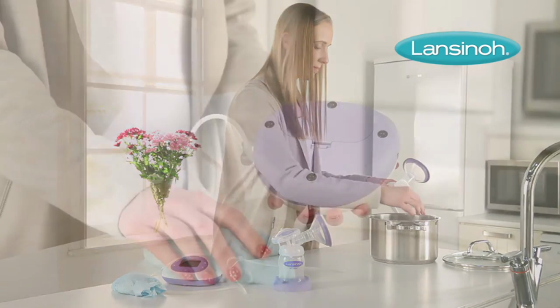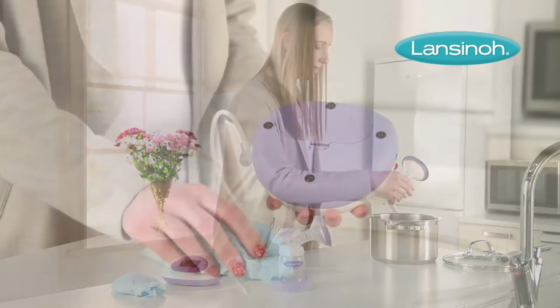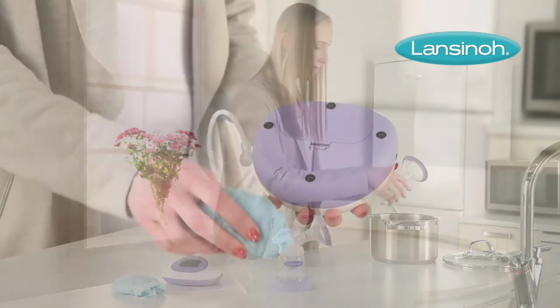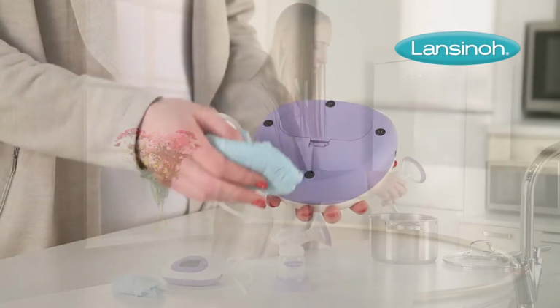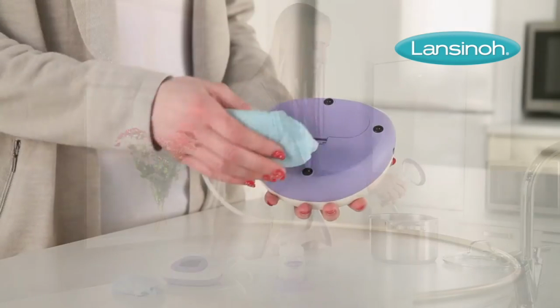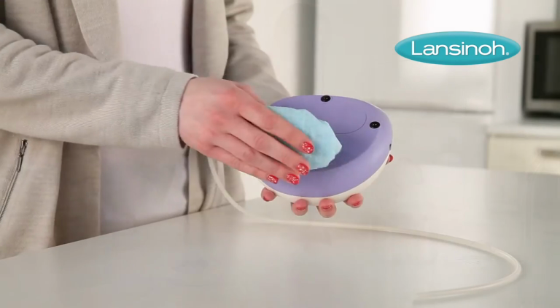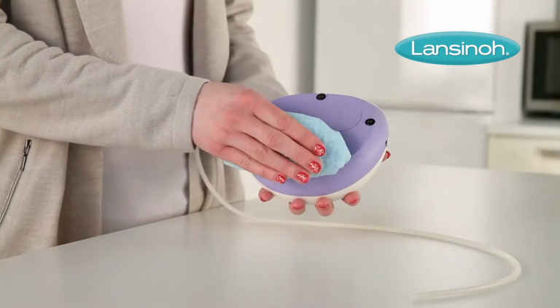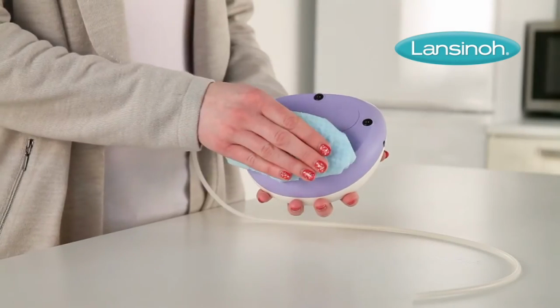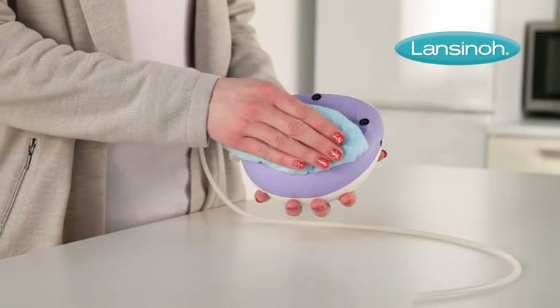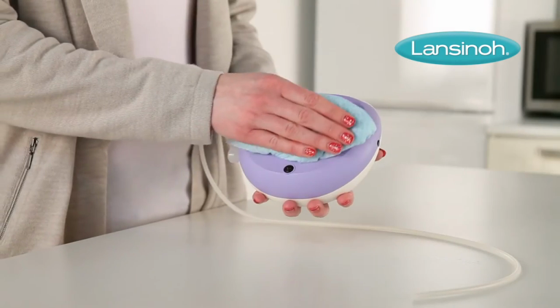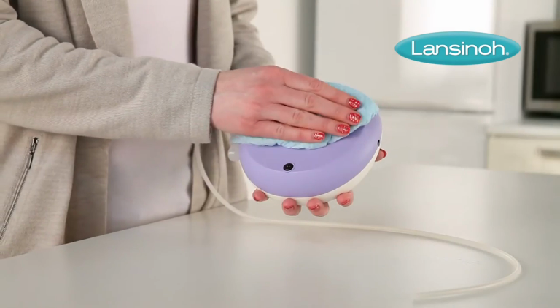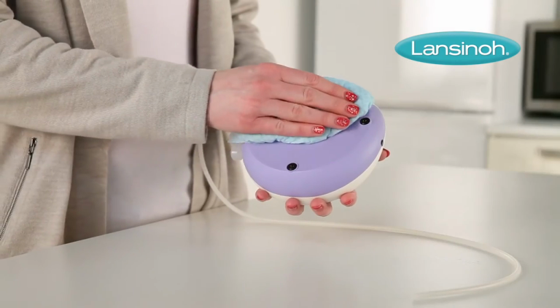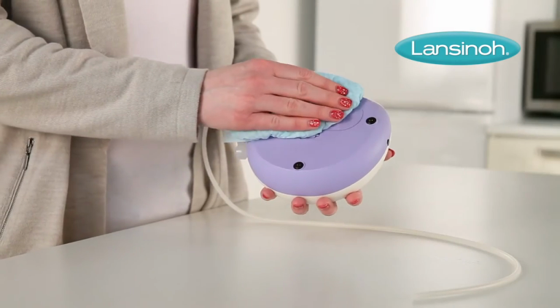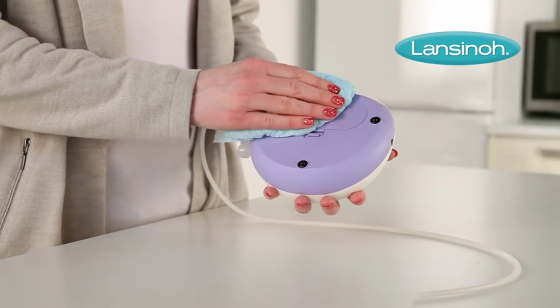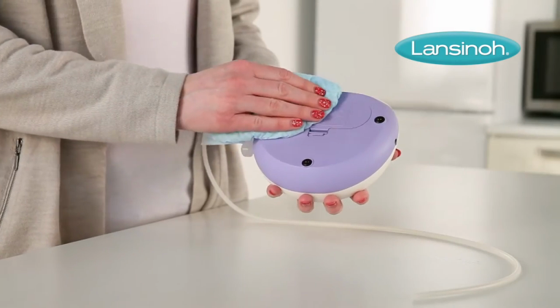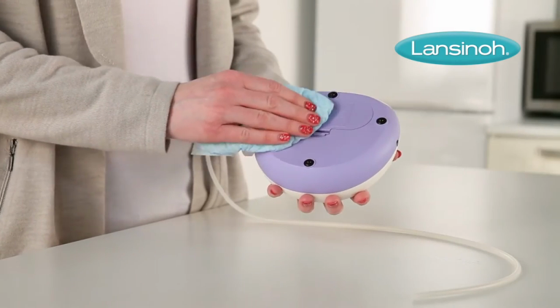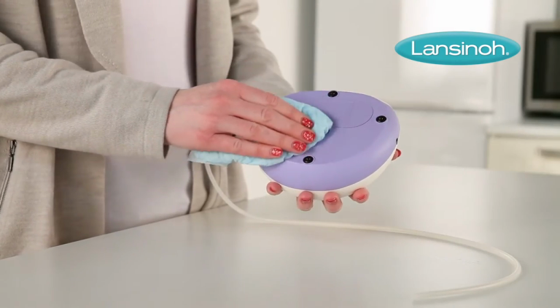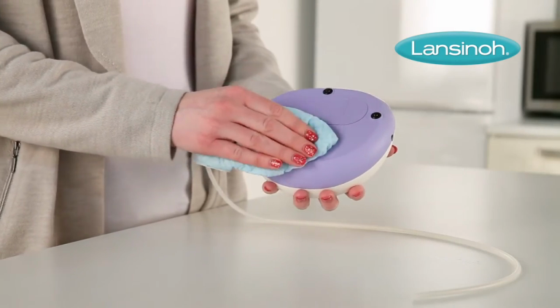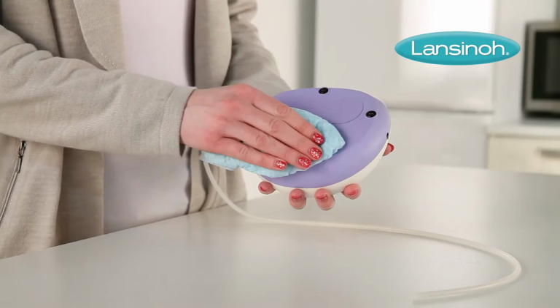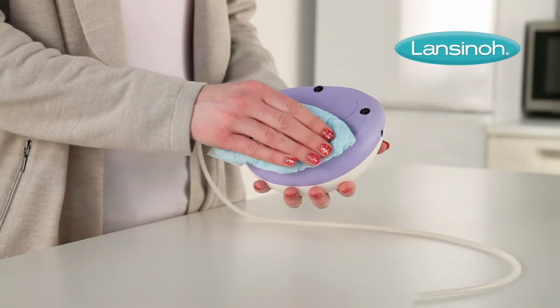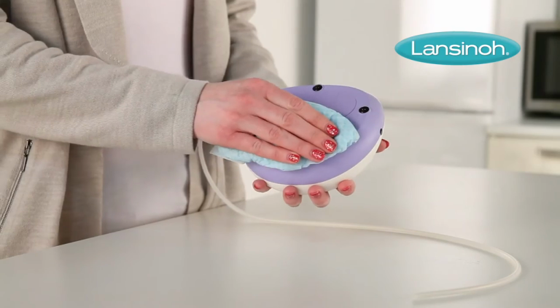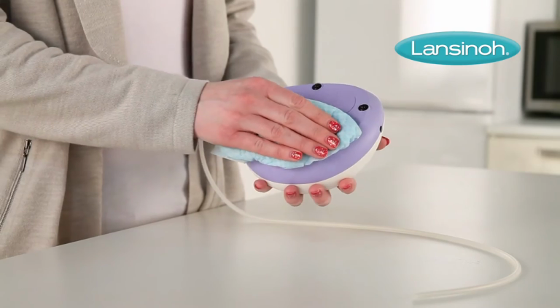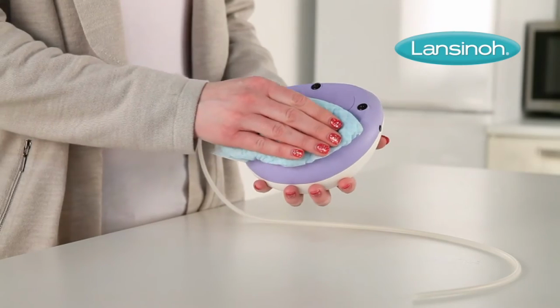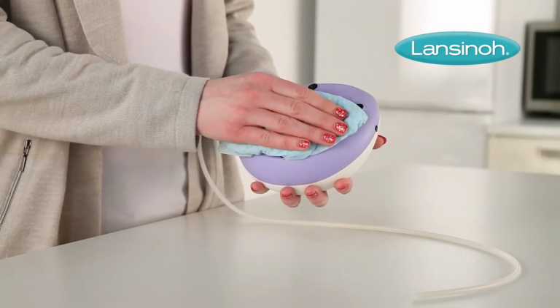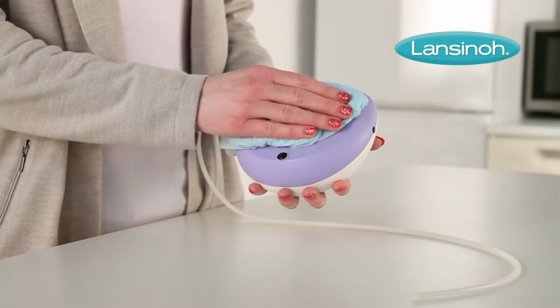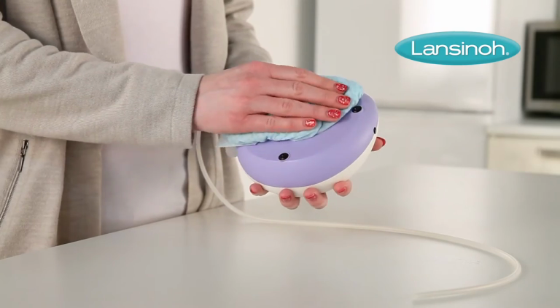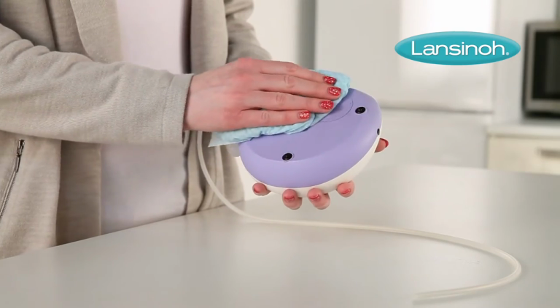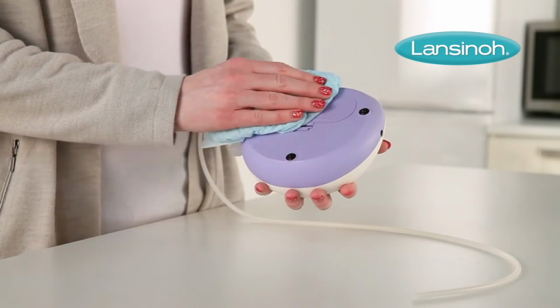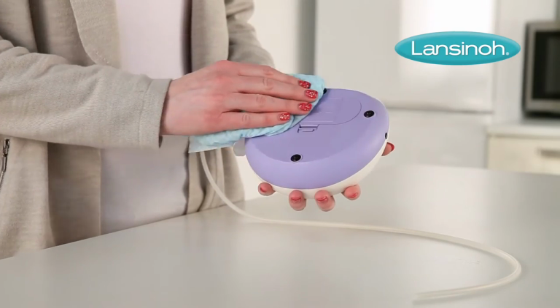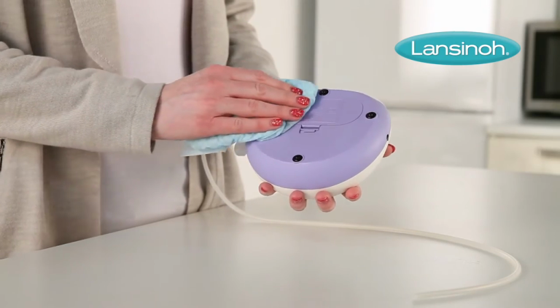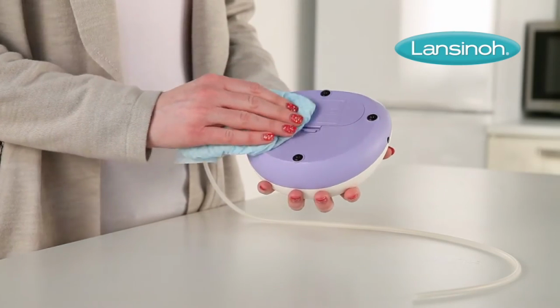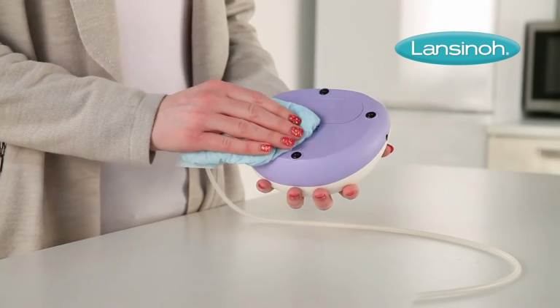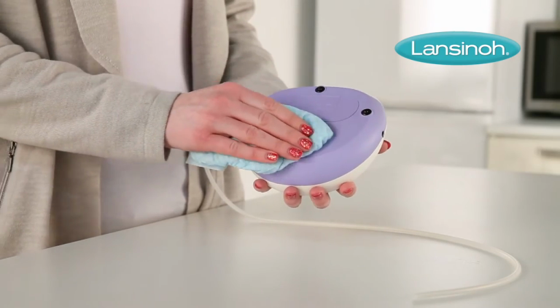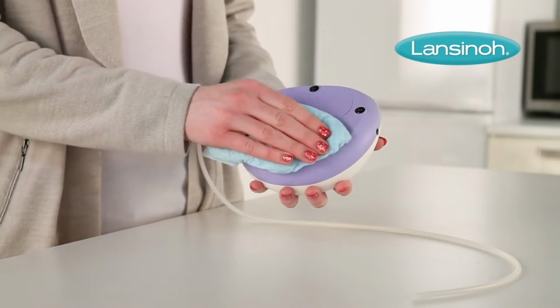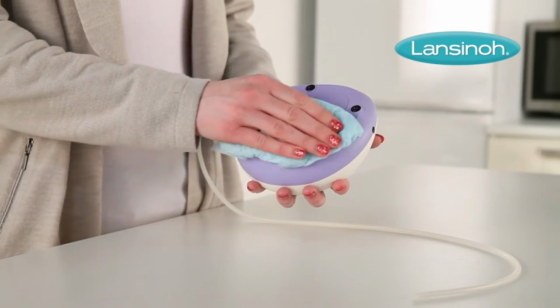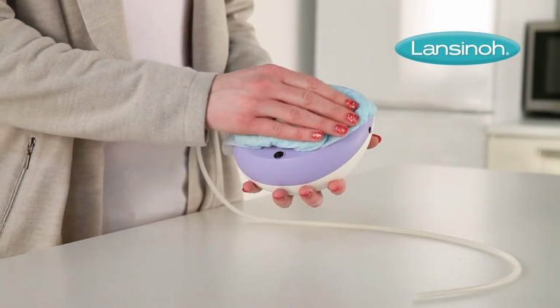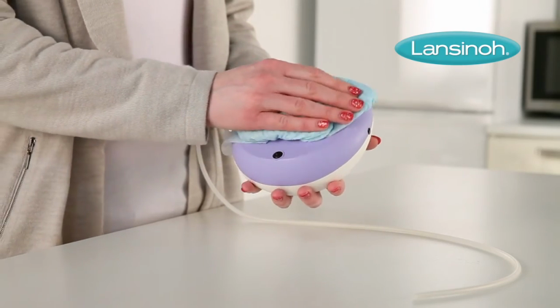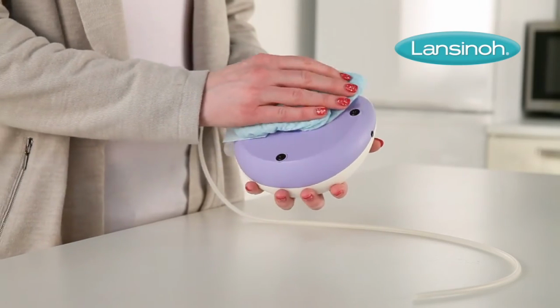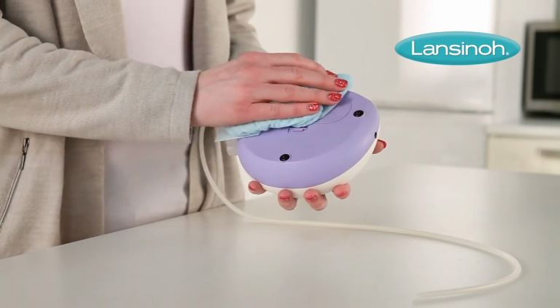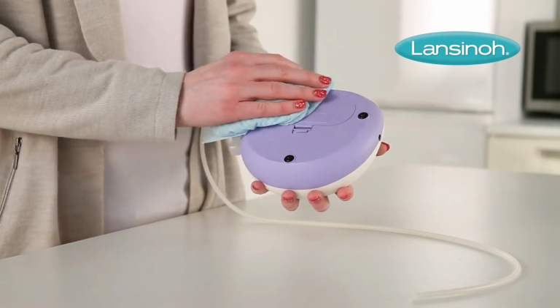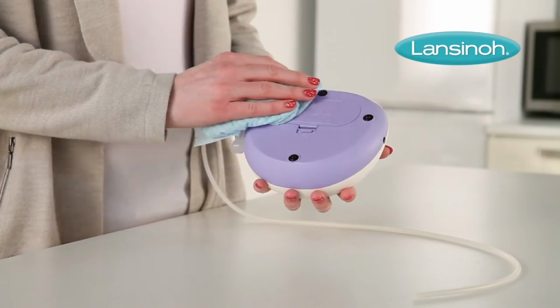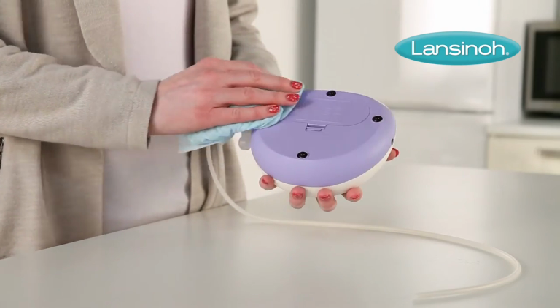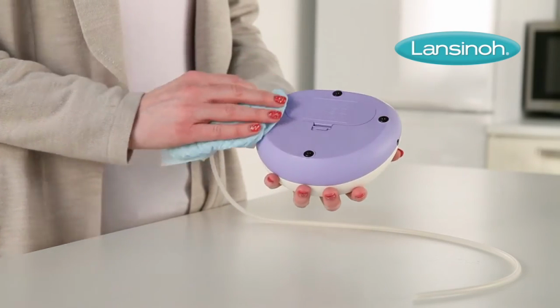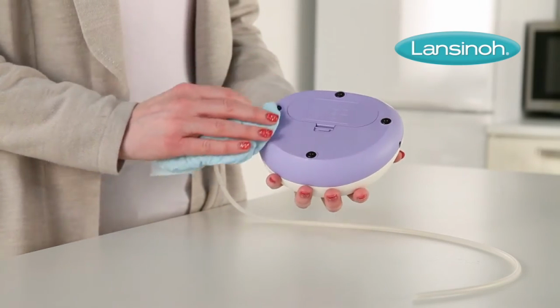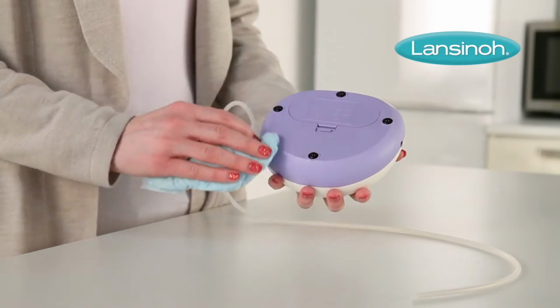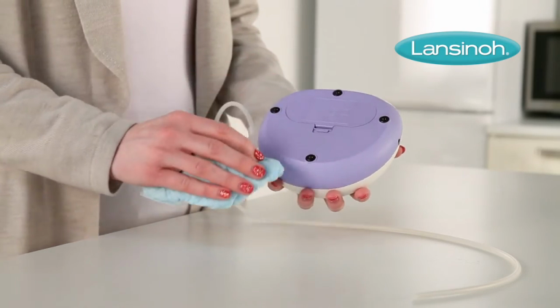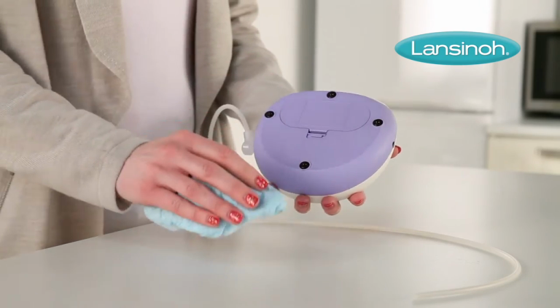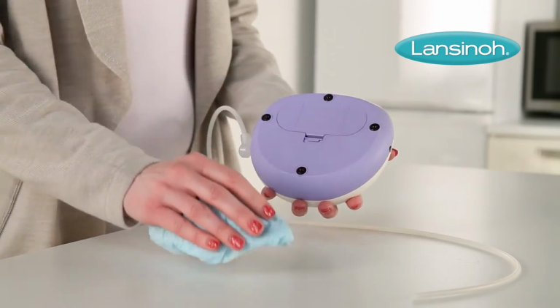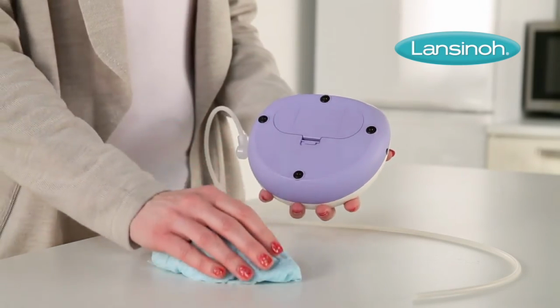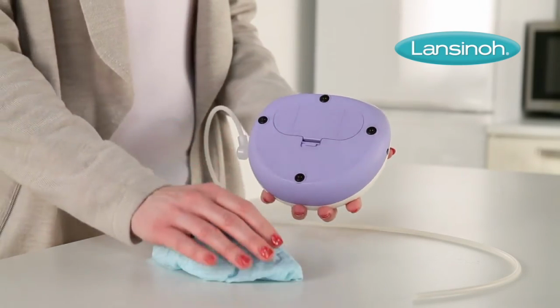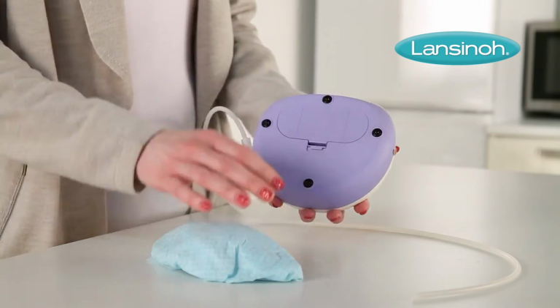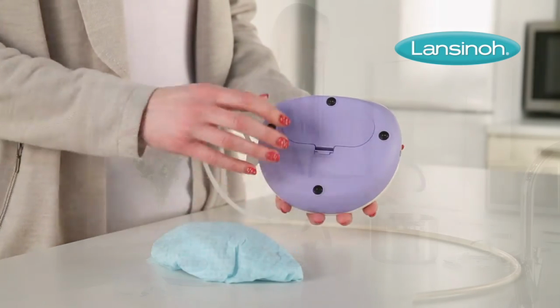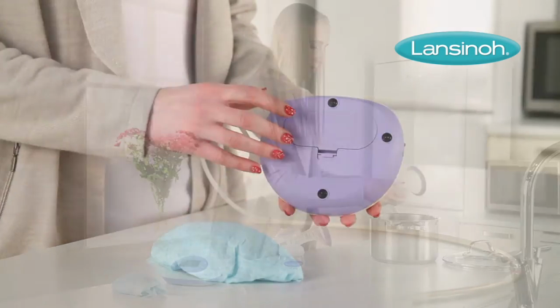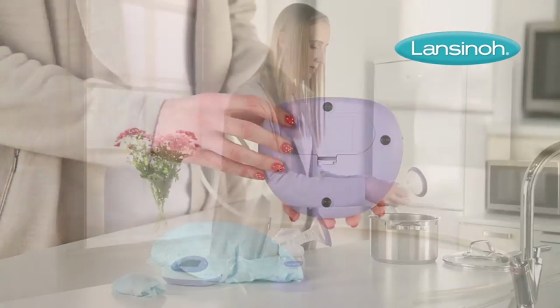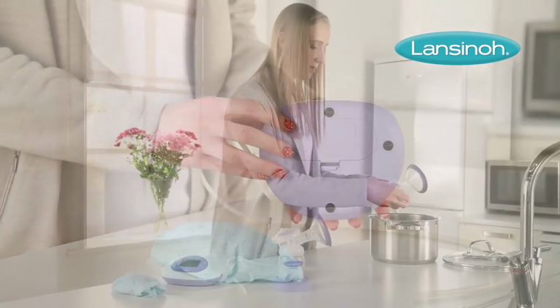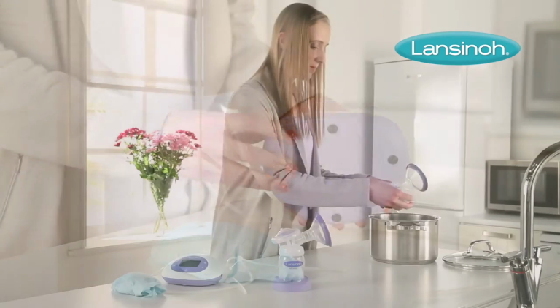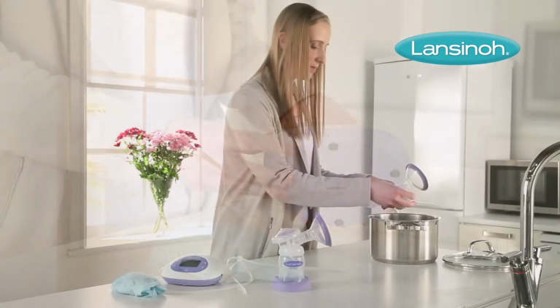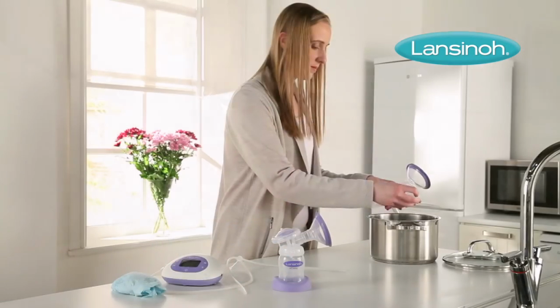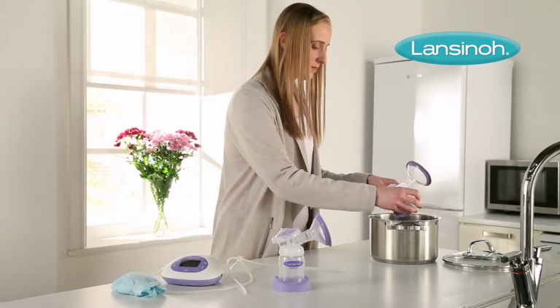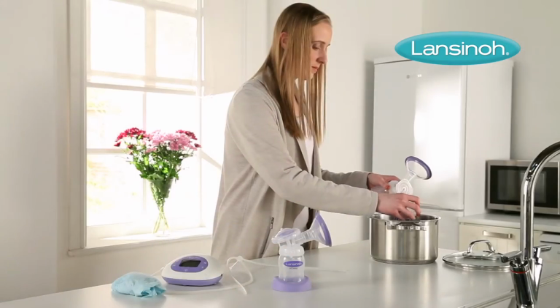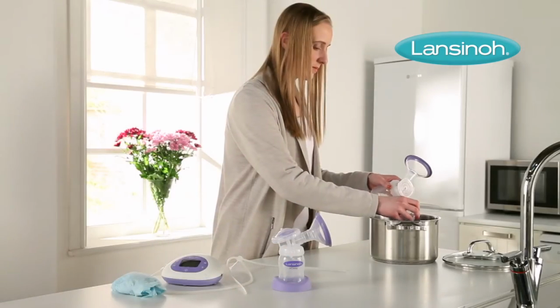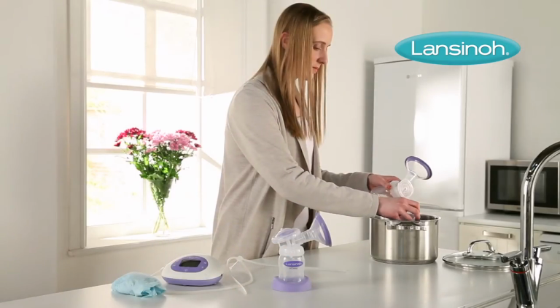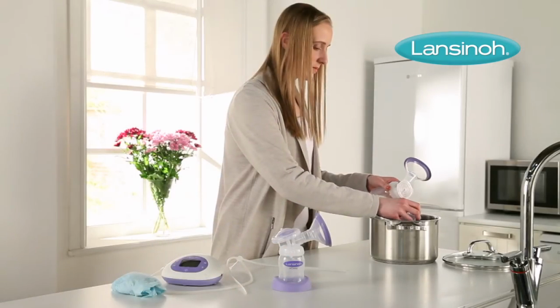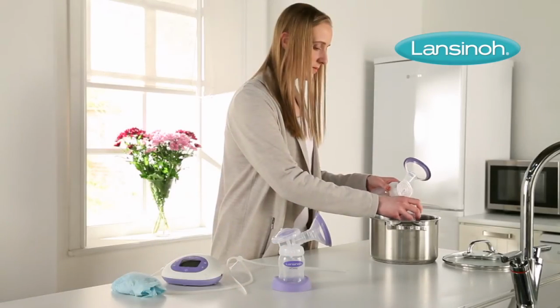To clean the breast pump unit, wipe the base with a damp cloth using only water or mild soap.